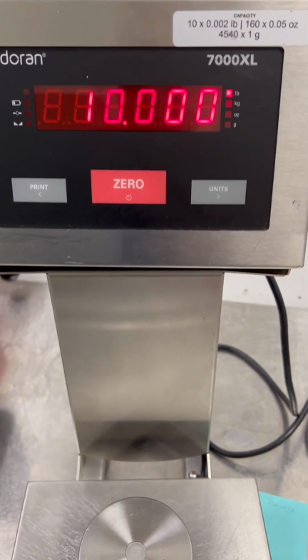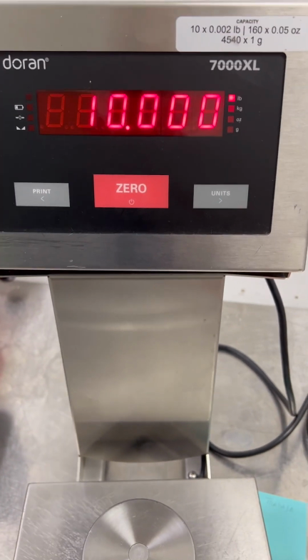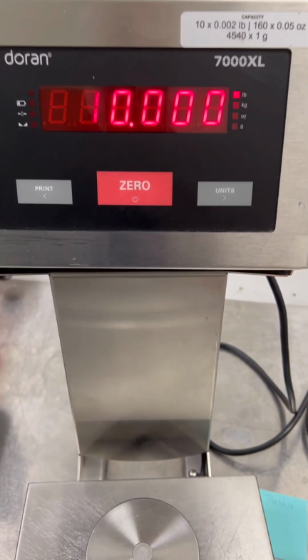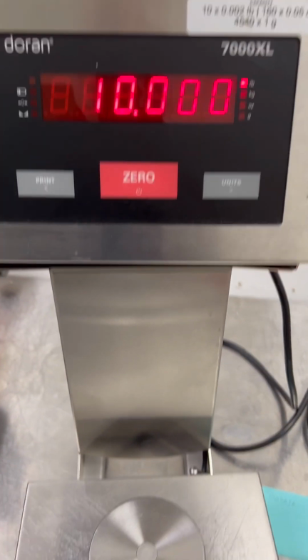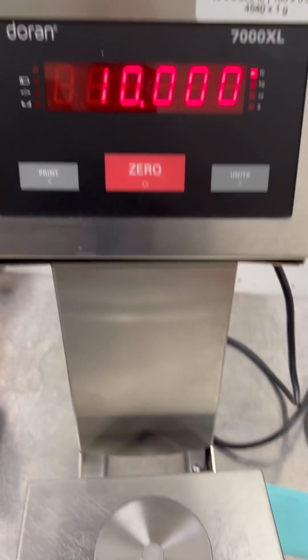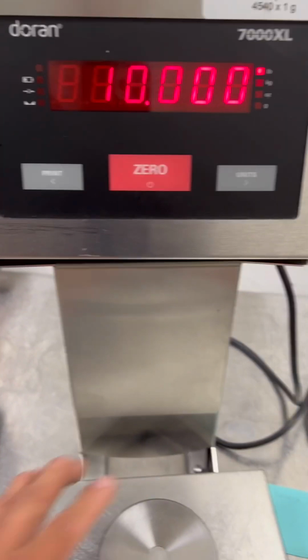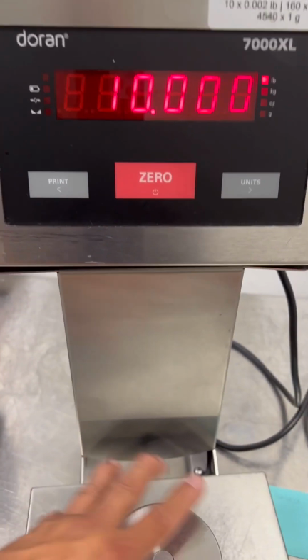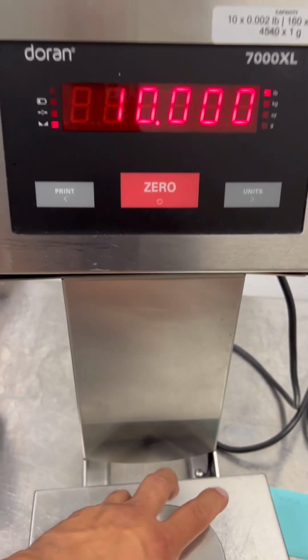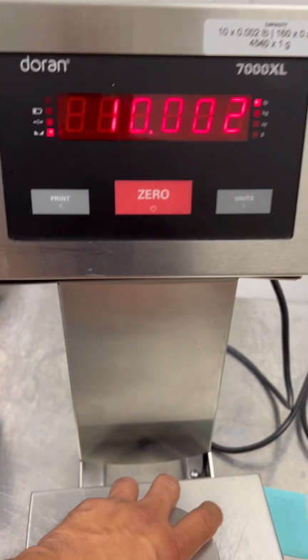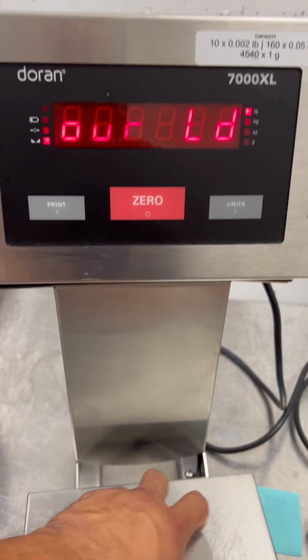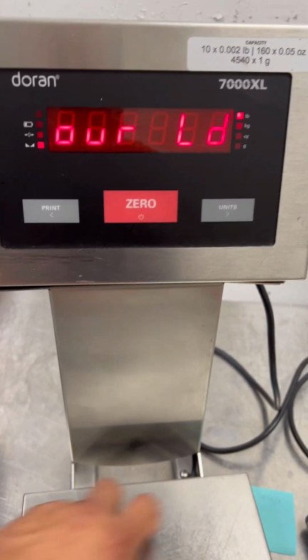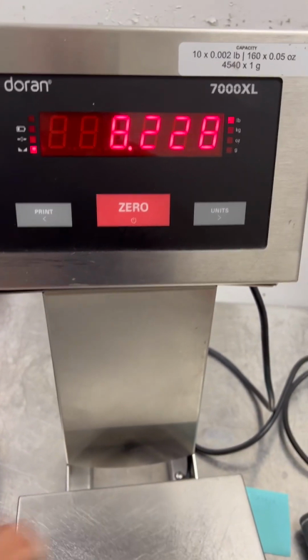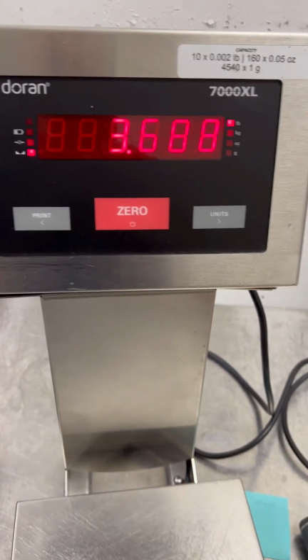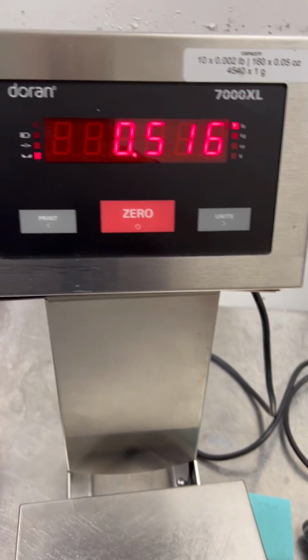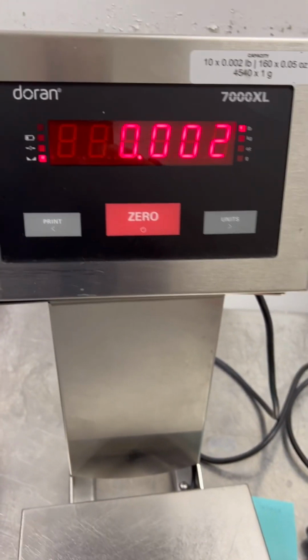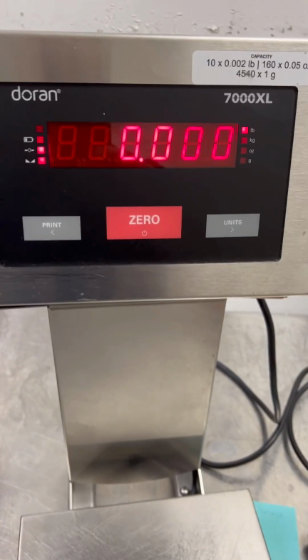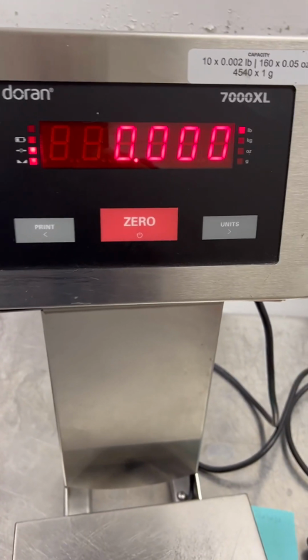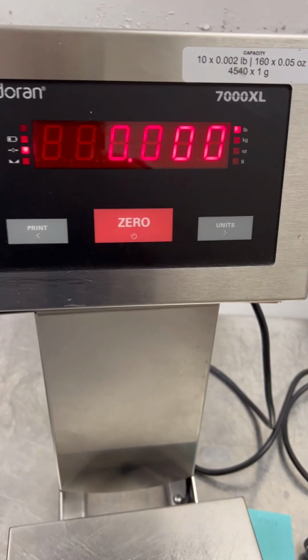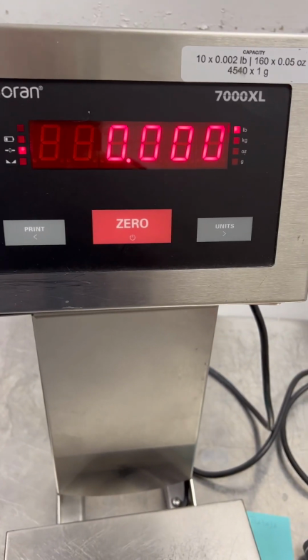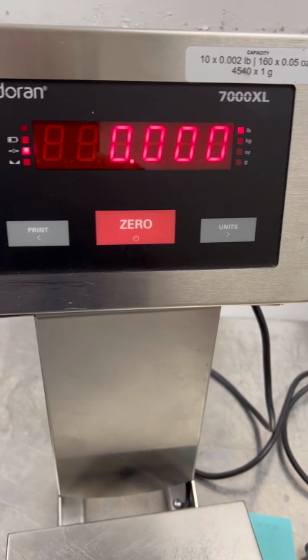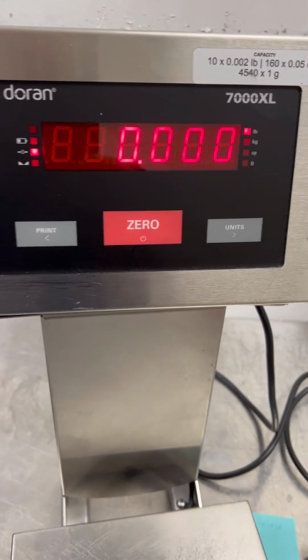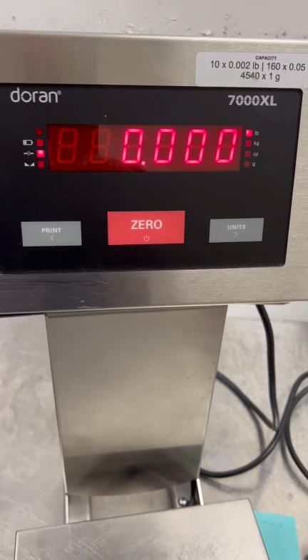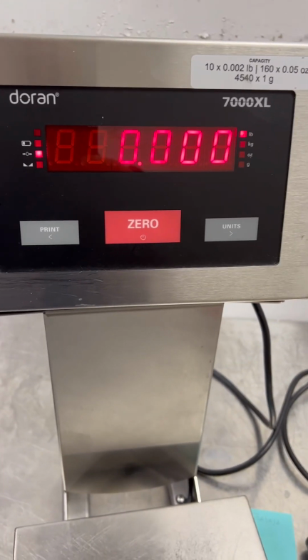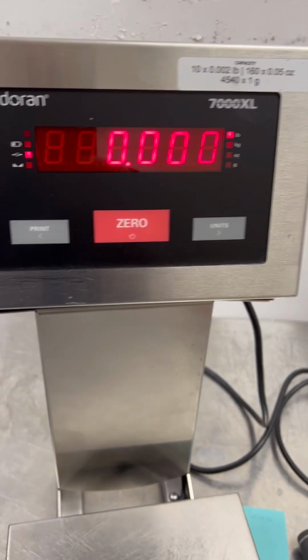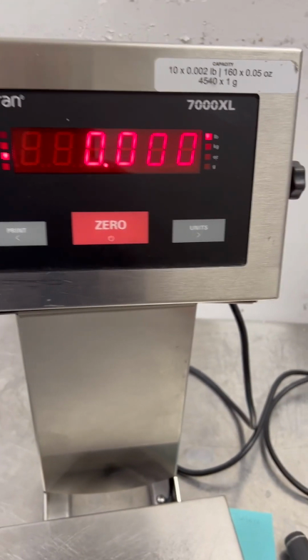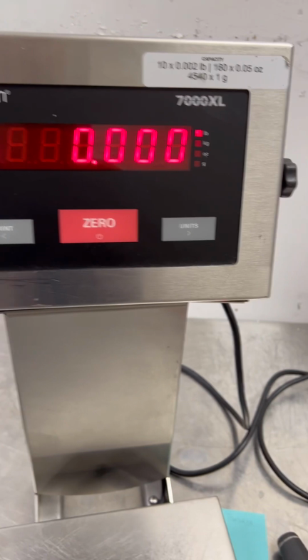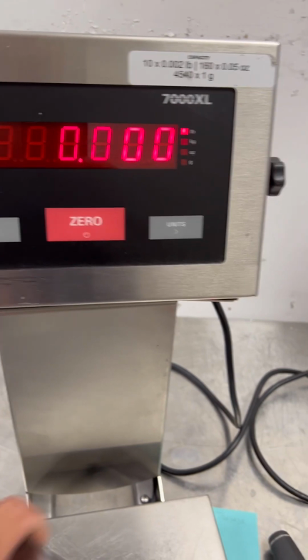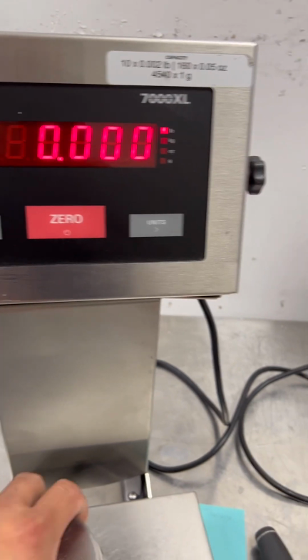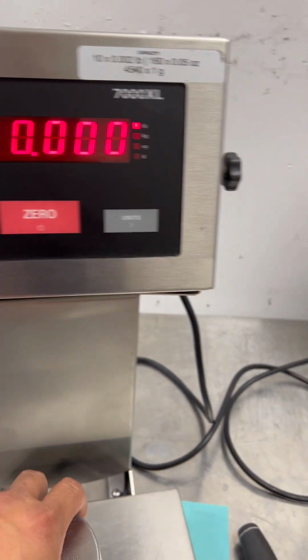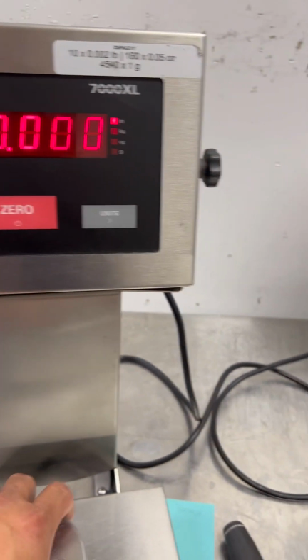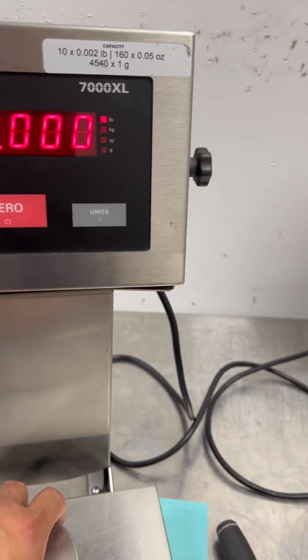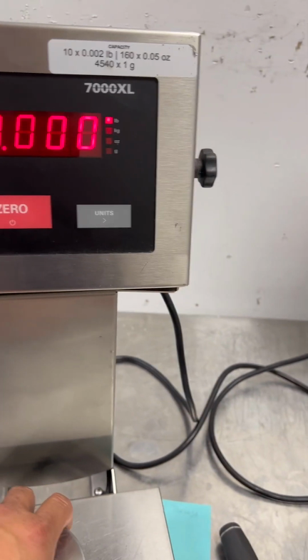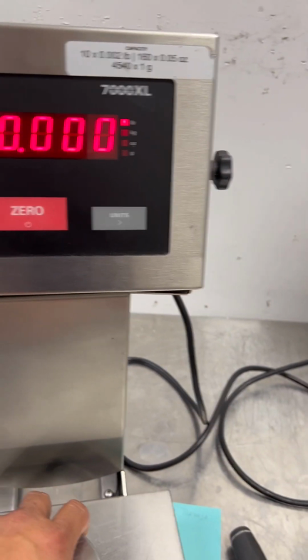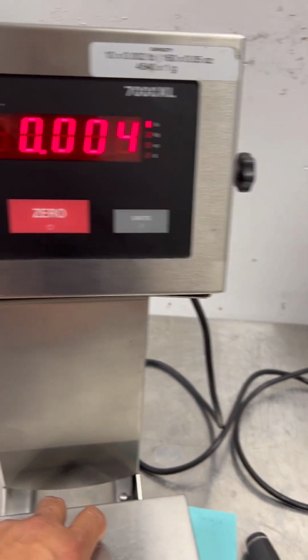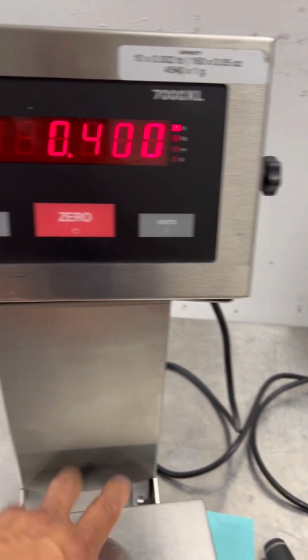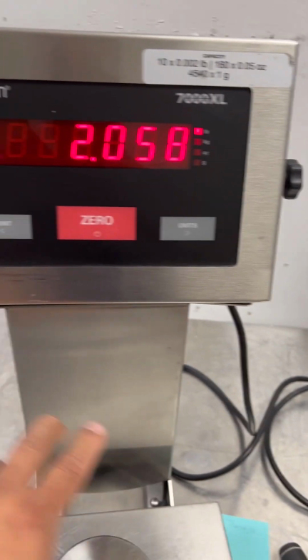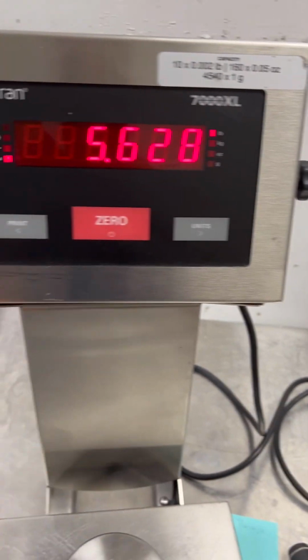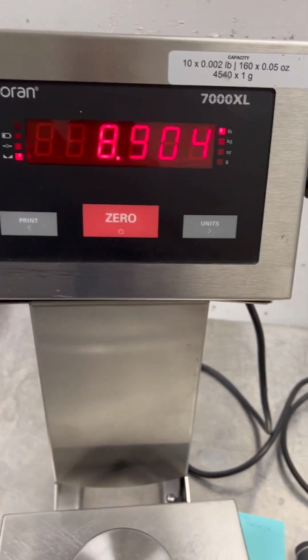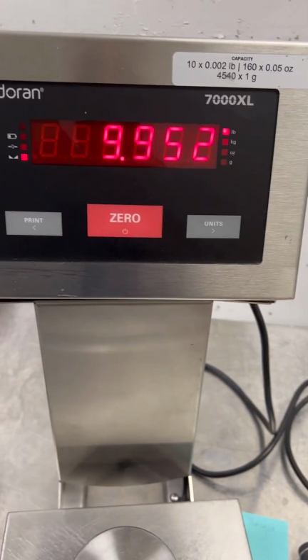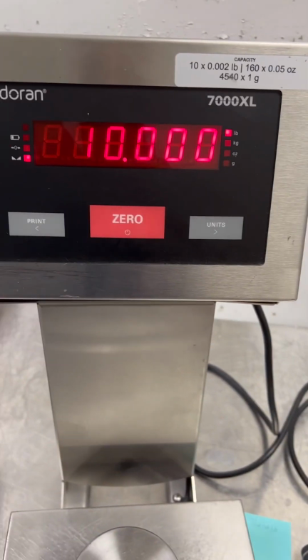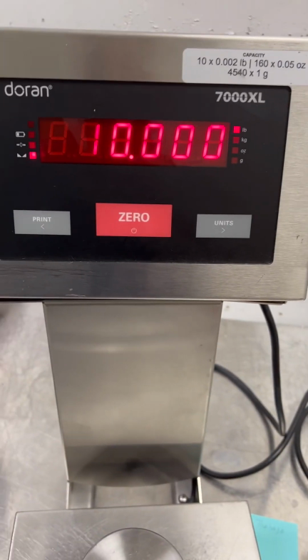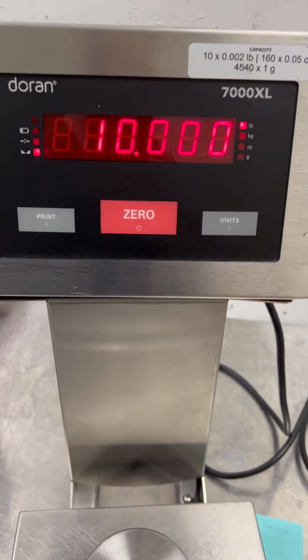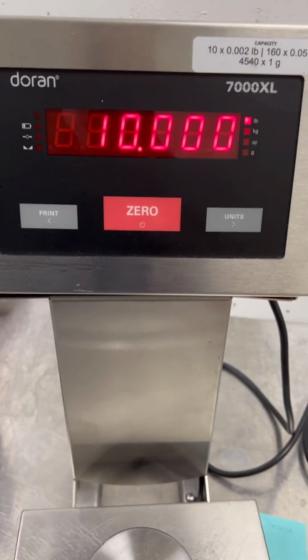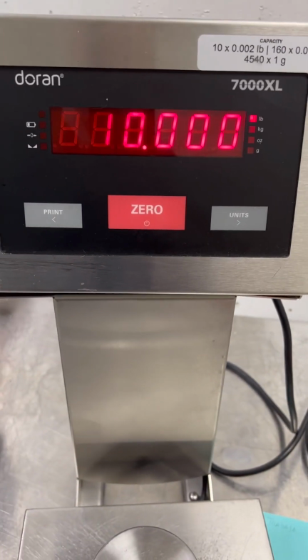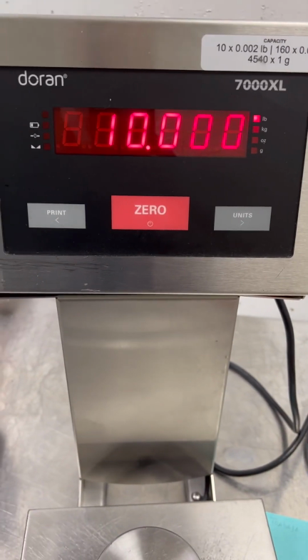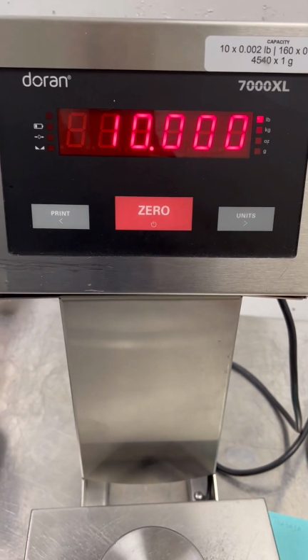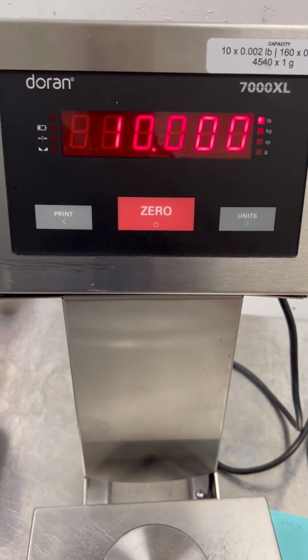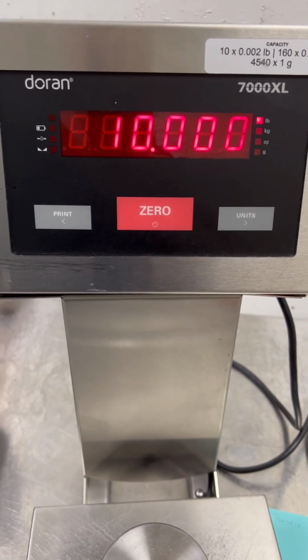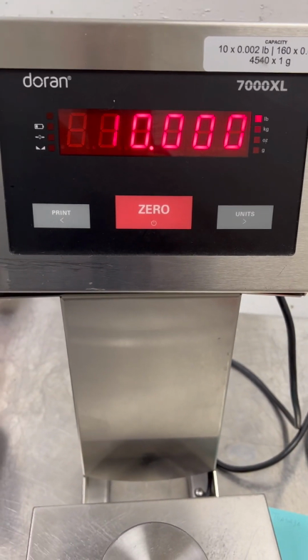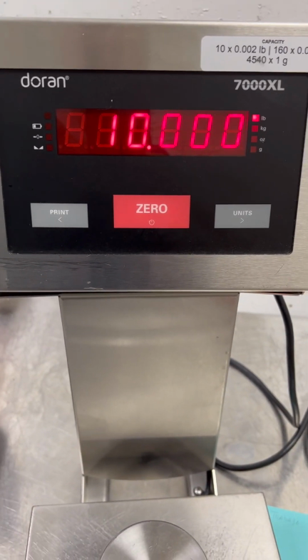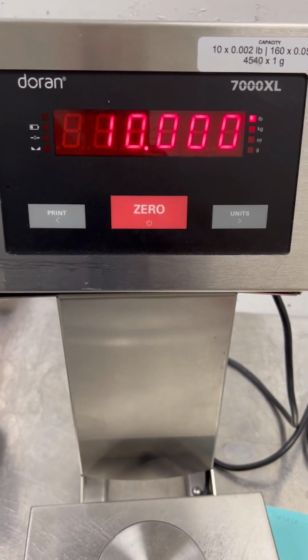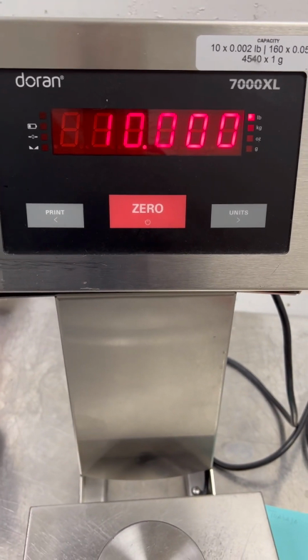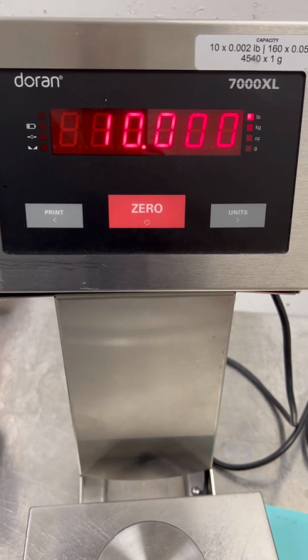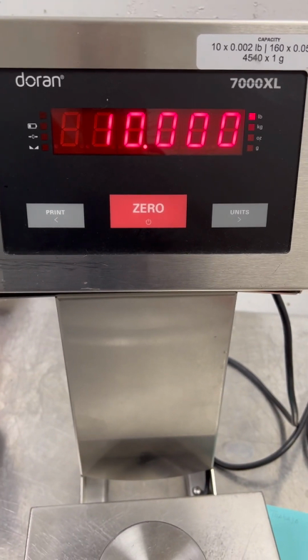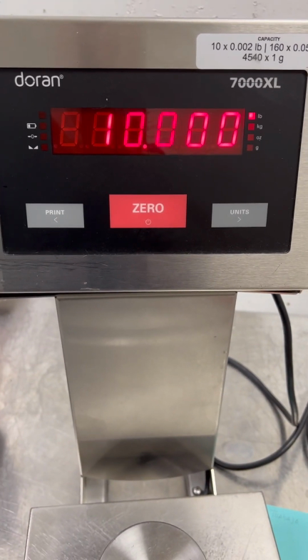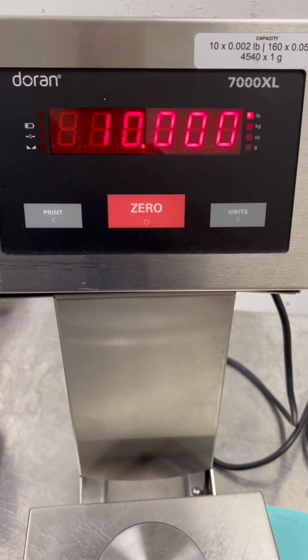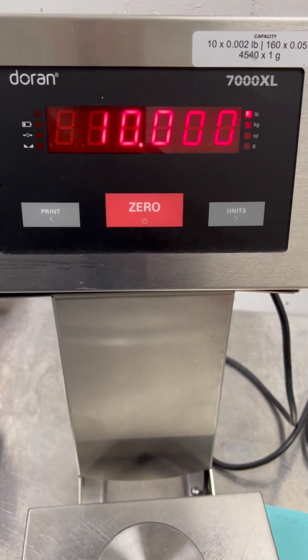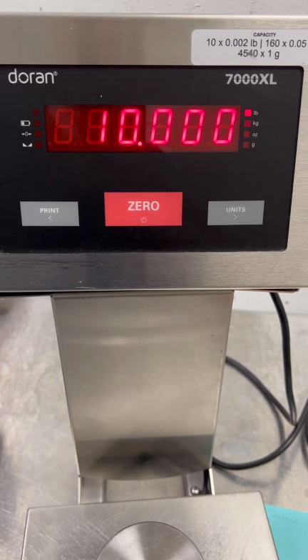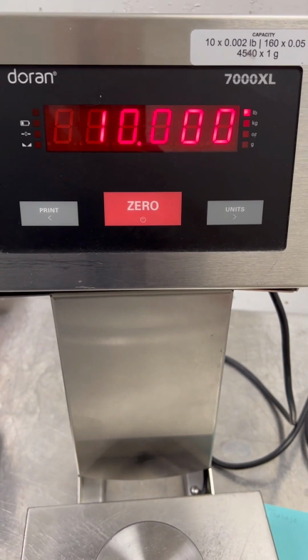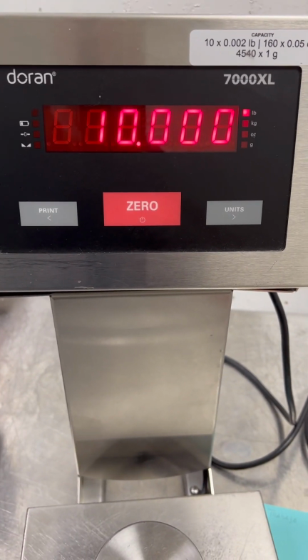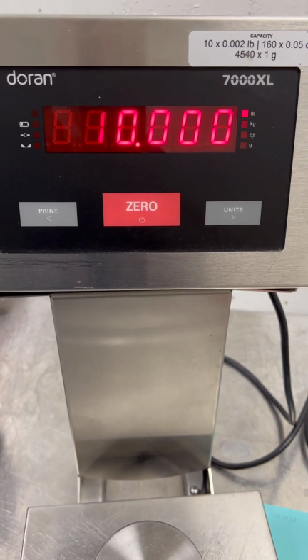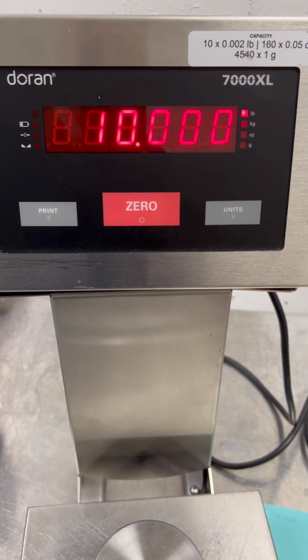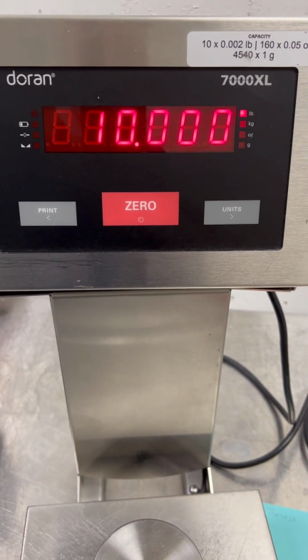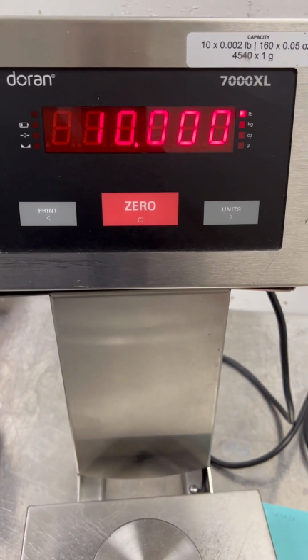And that's how you adjust the calibration of a Durand 7000XL.